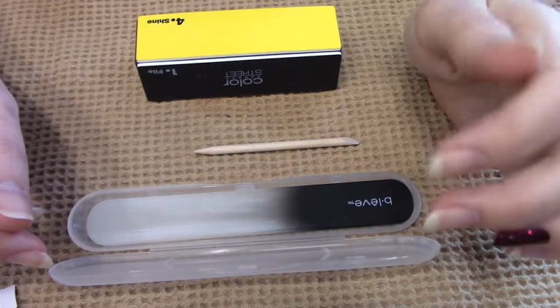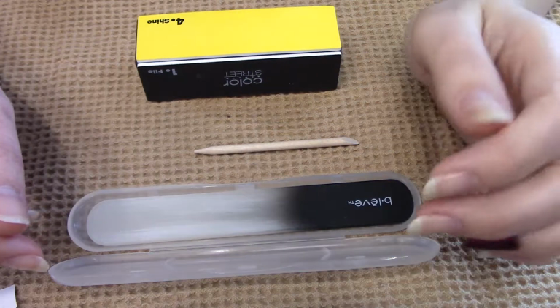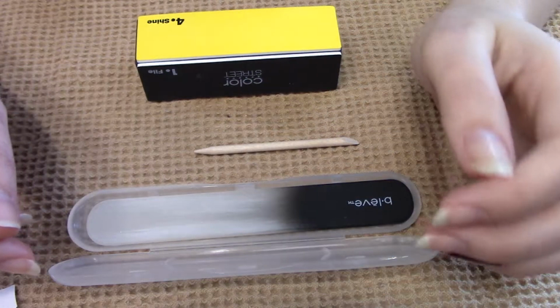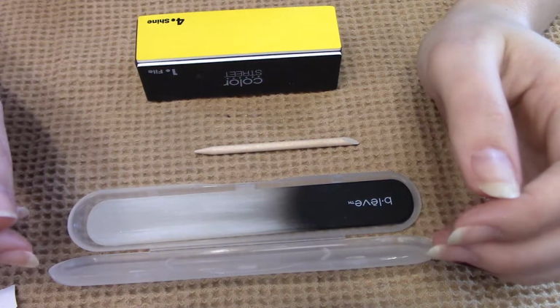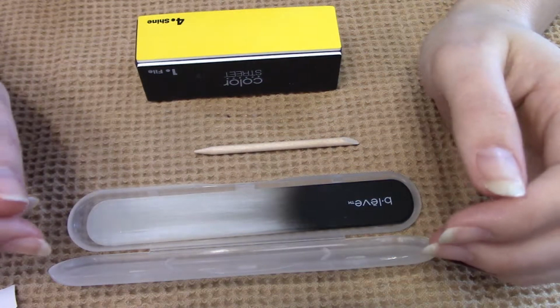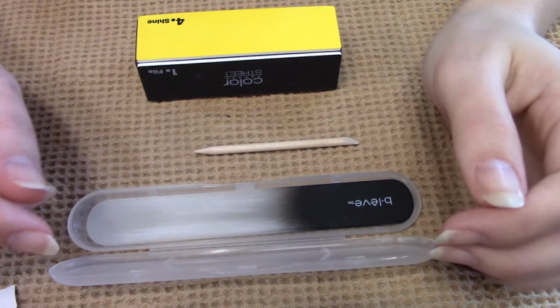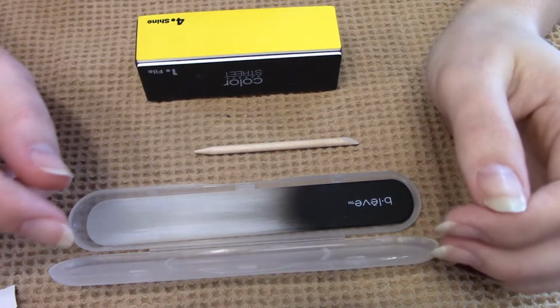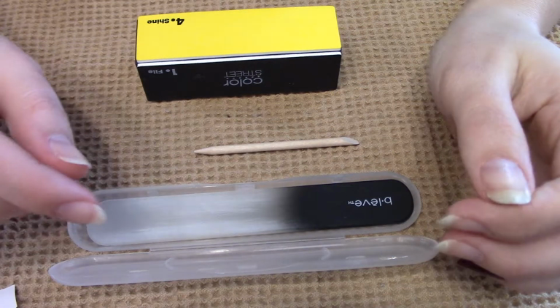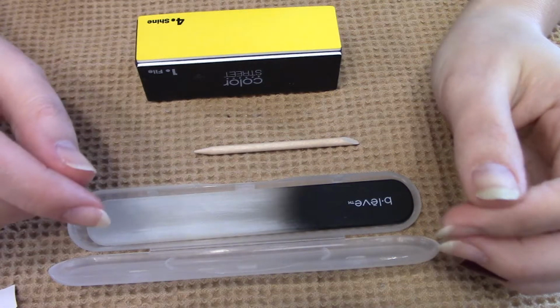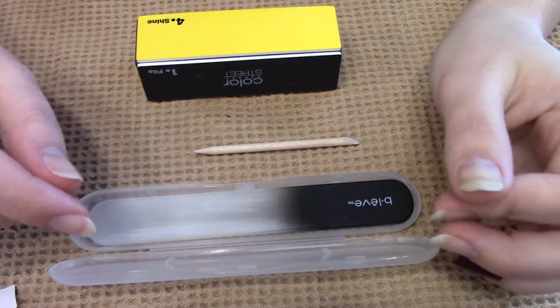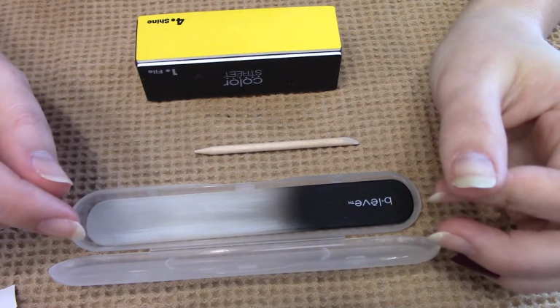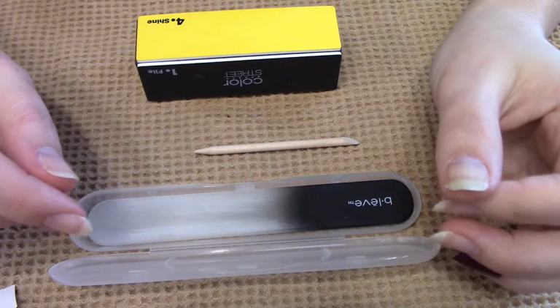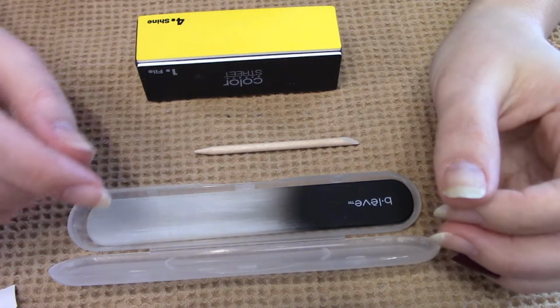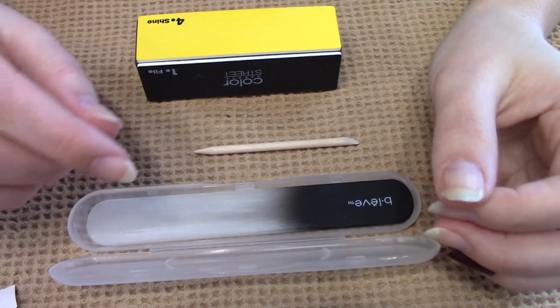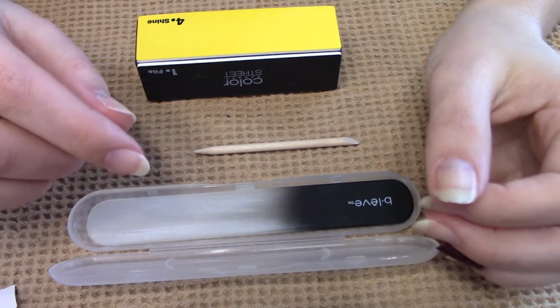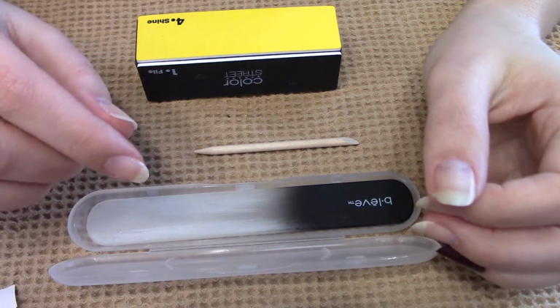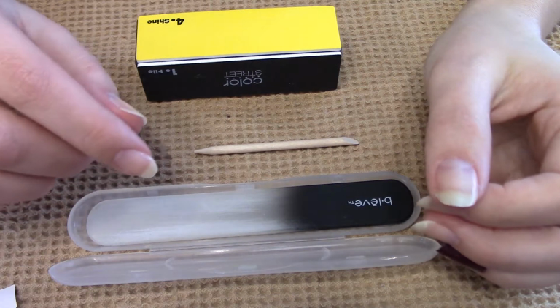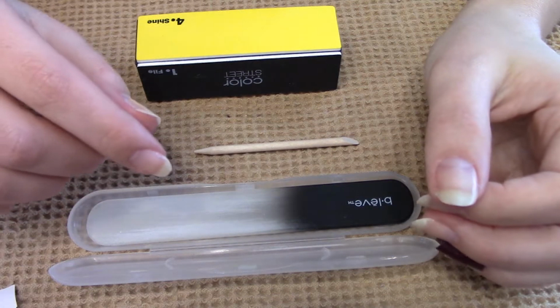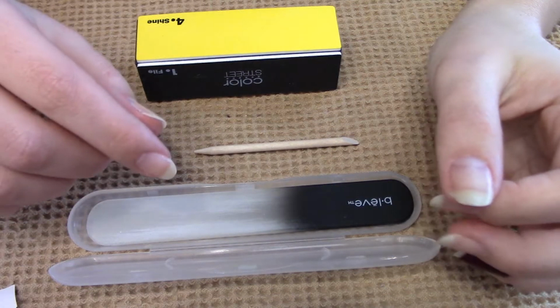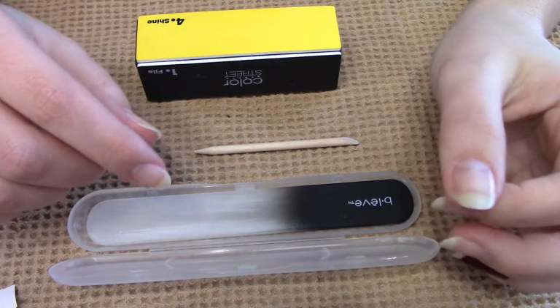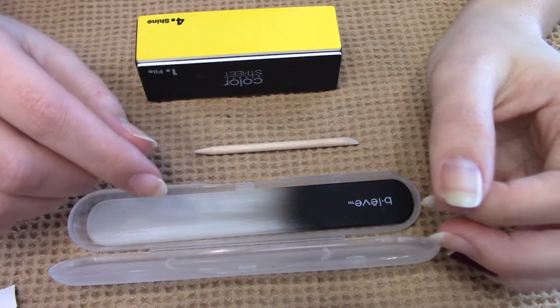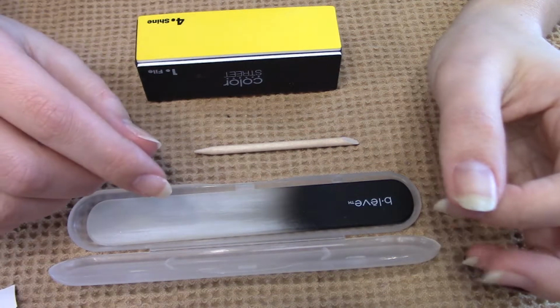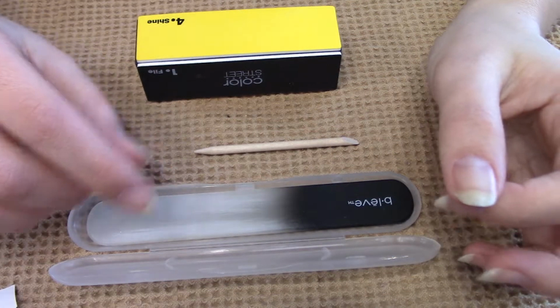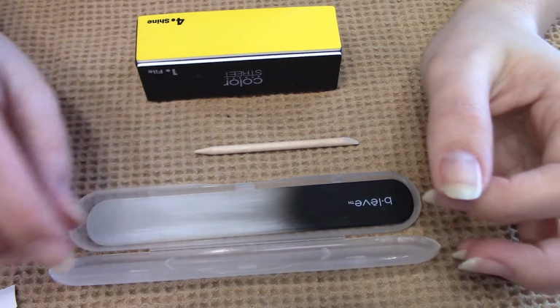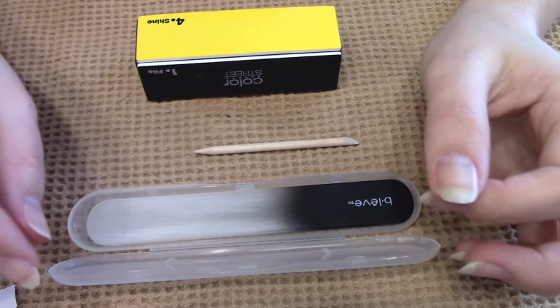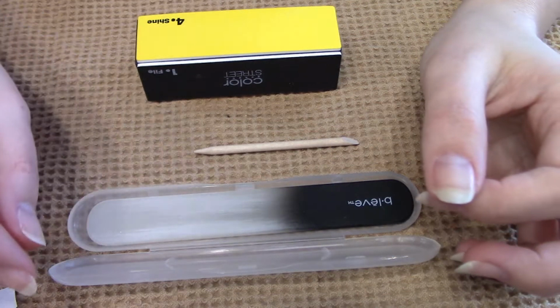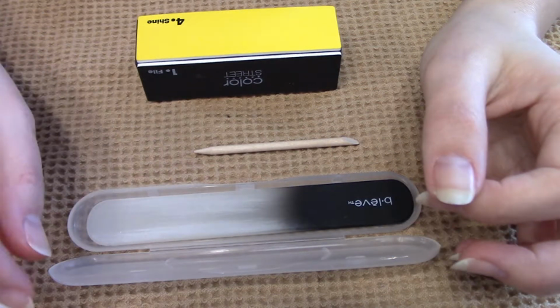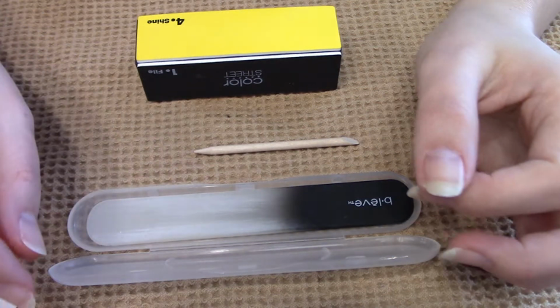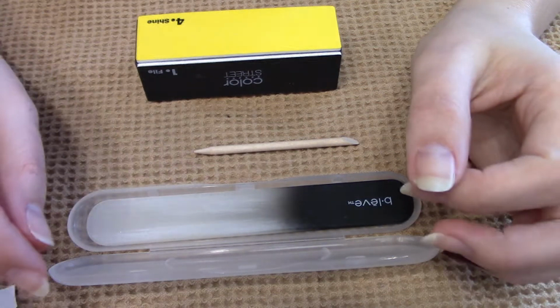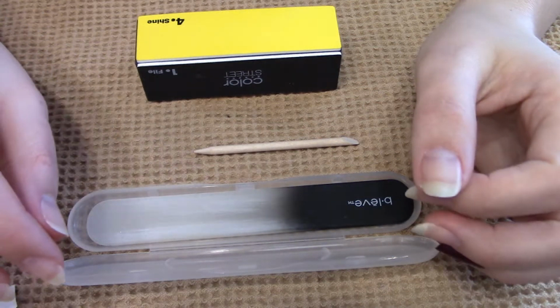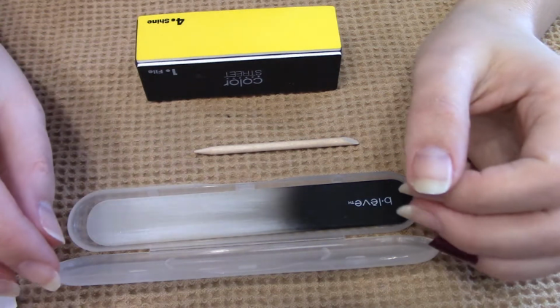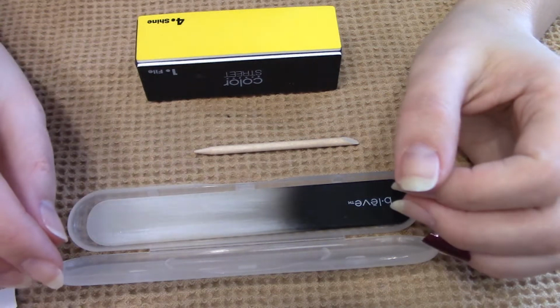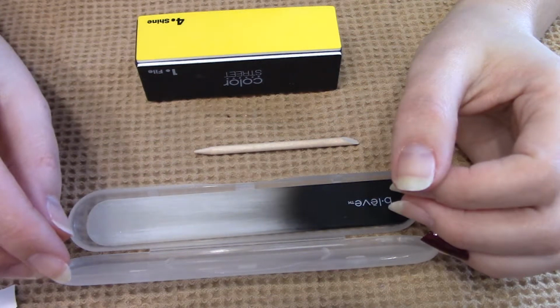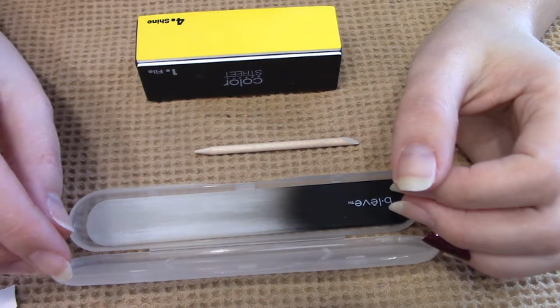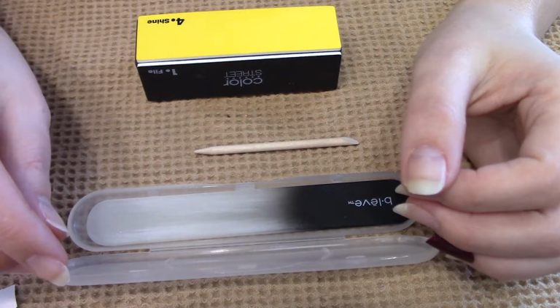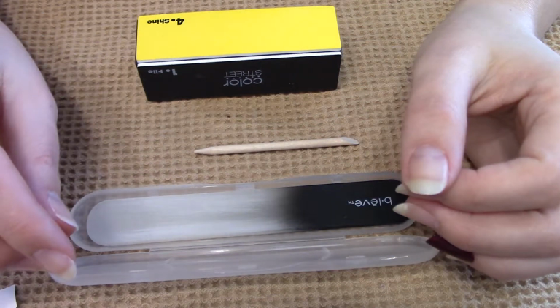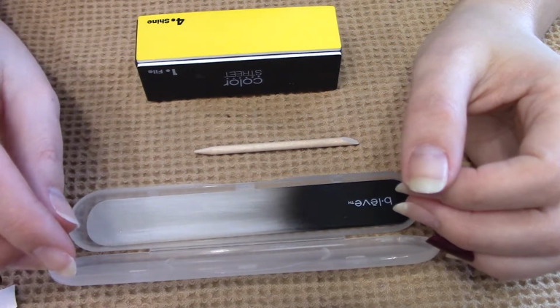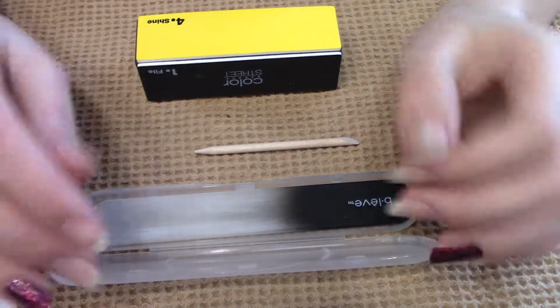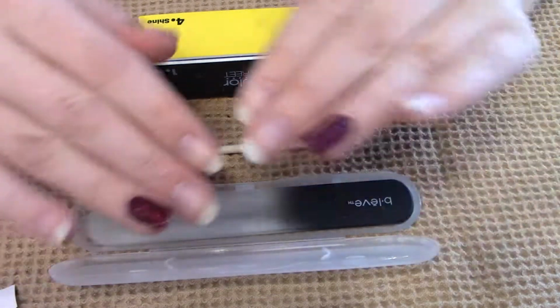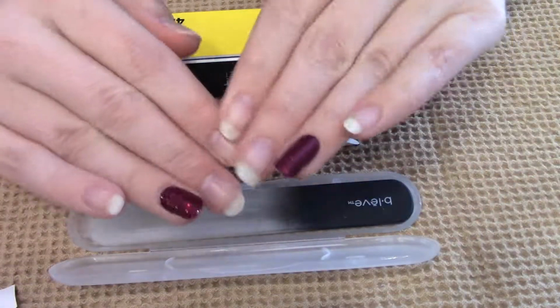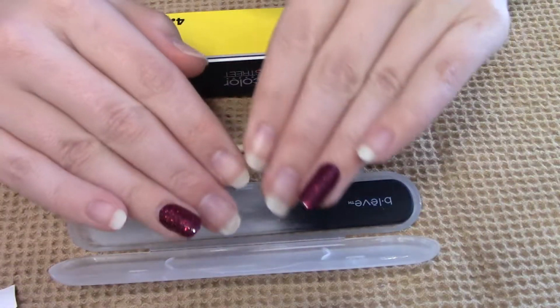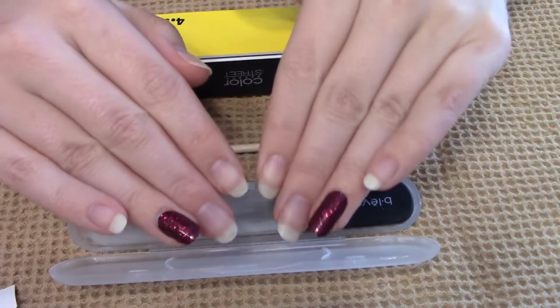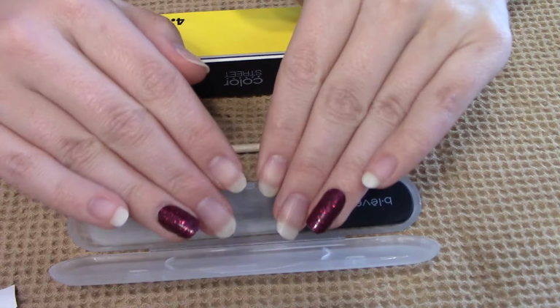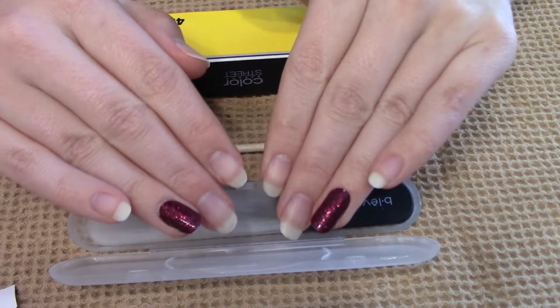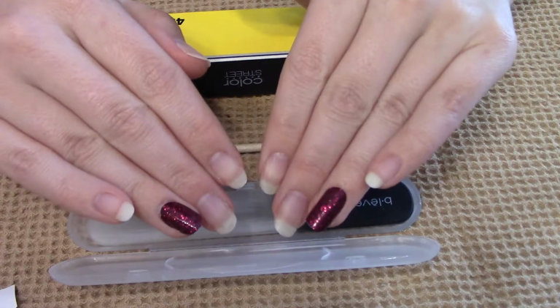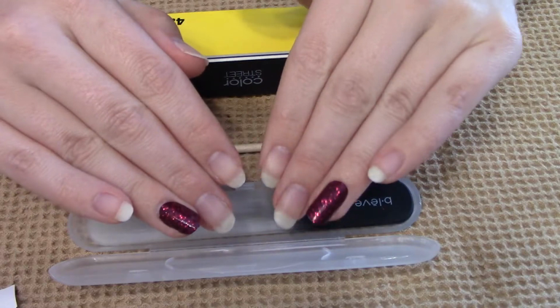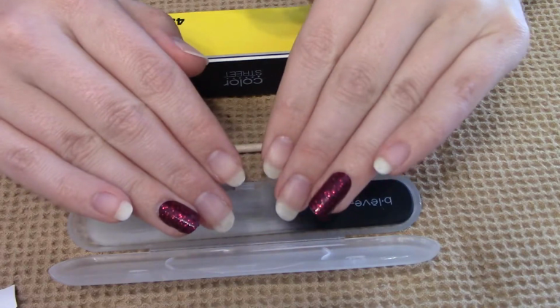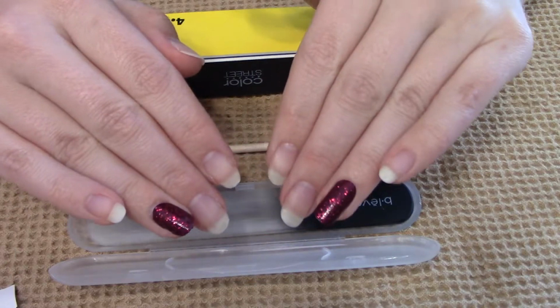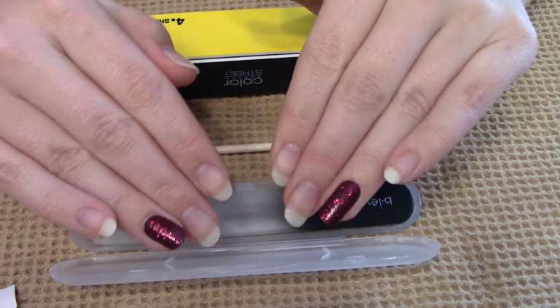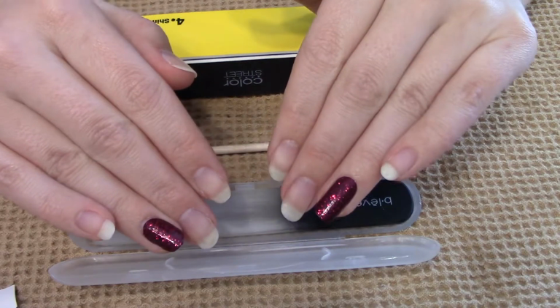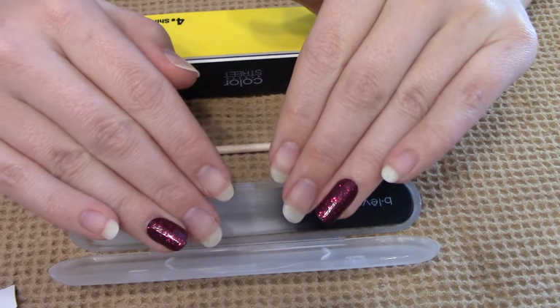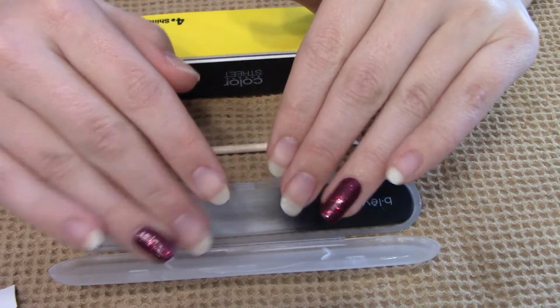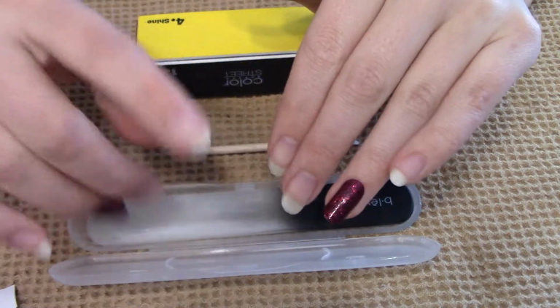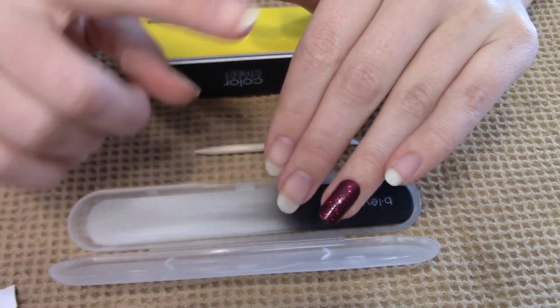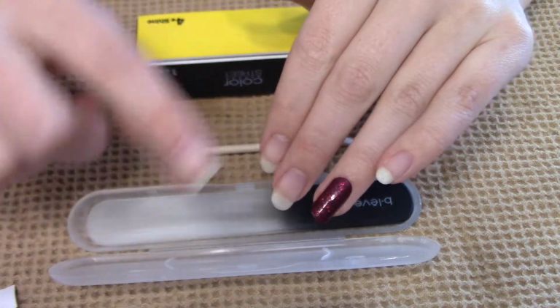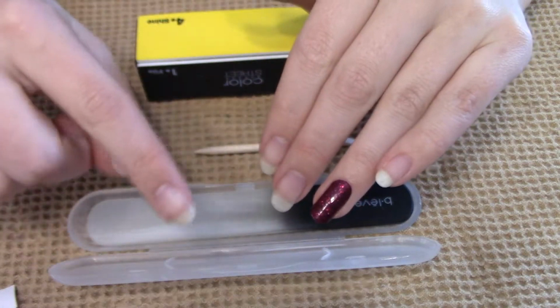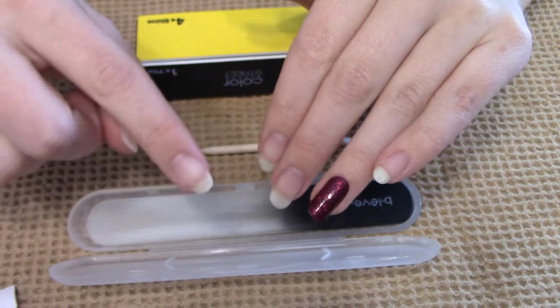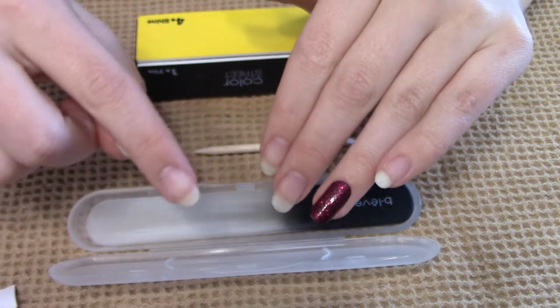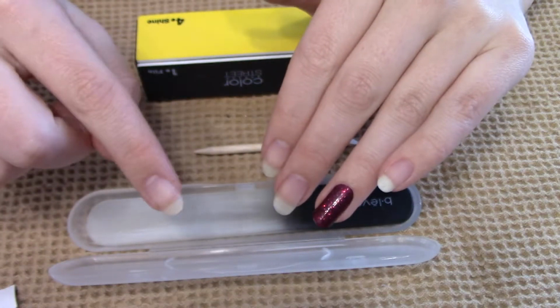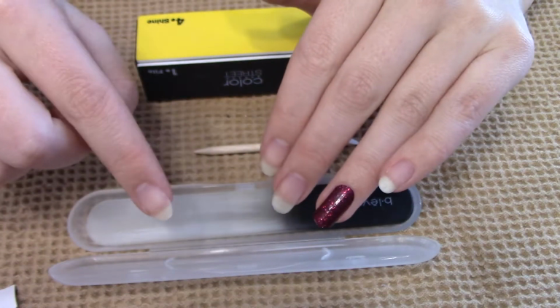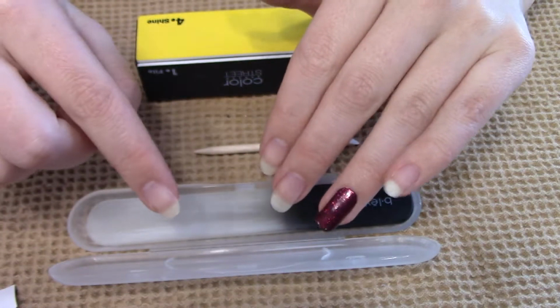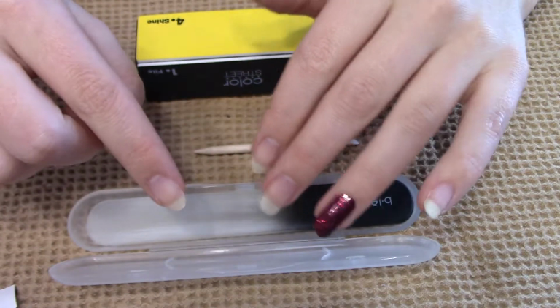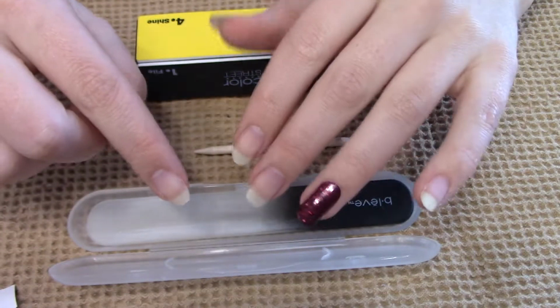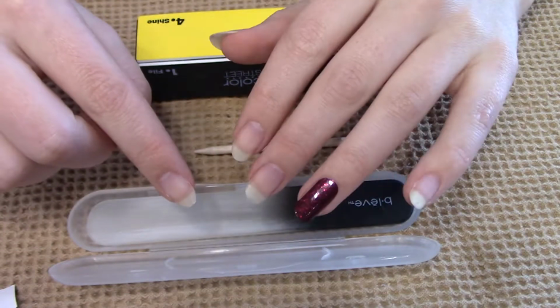In this video I'm going to show you how to actually apply the Color Street nails. I've already done my accent nails but I'm going to show you how to do the other ones.